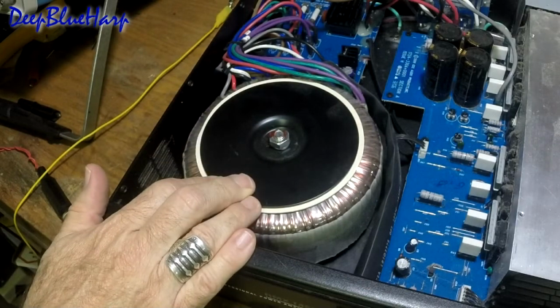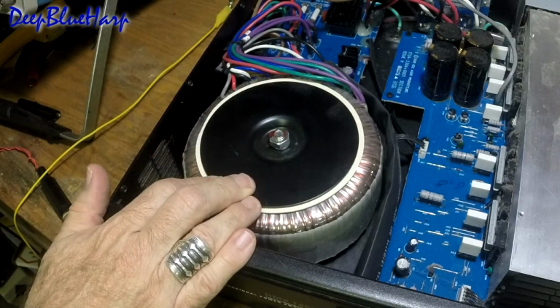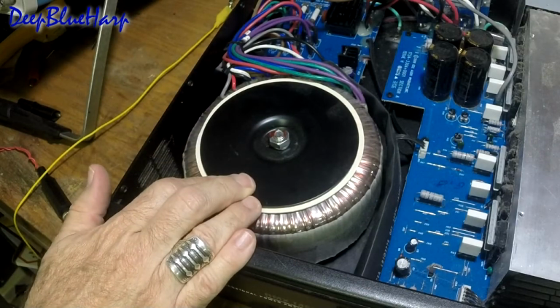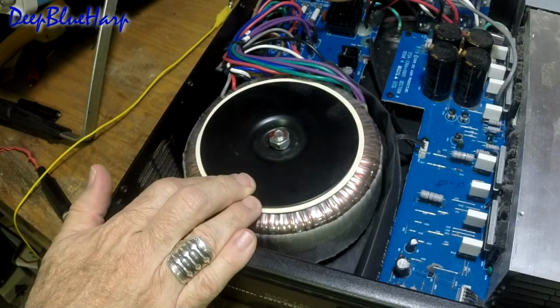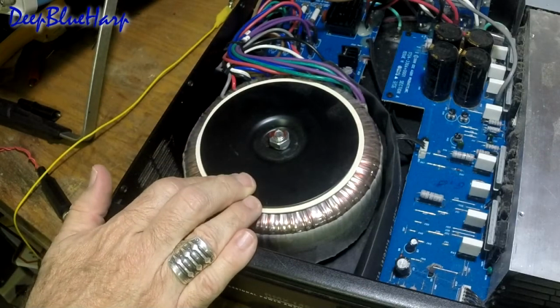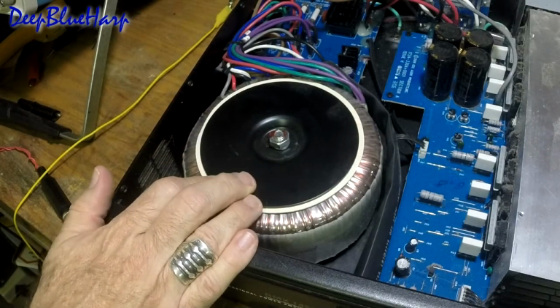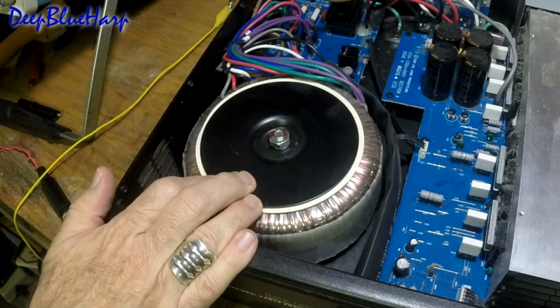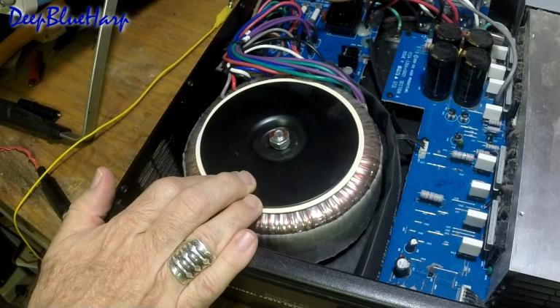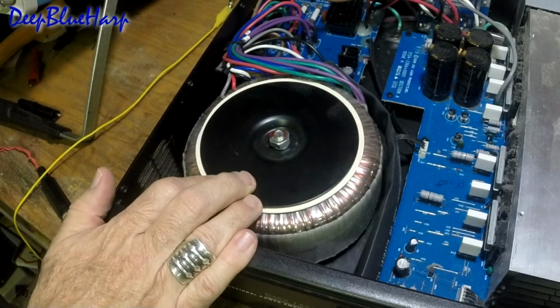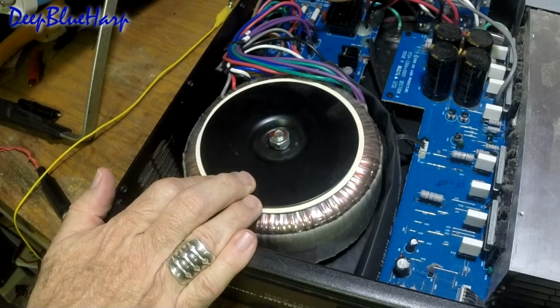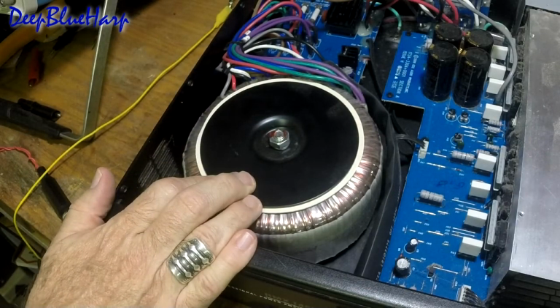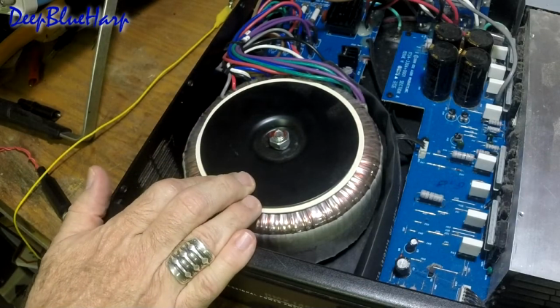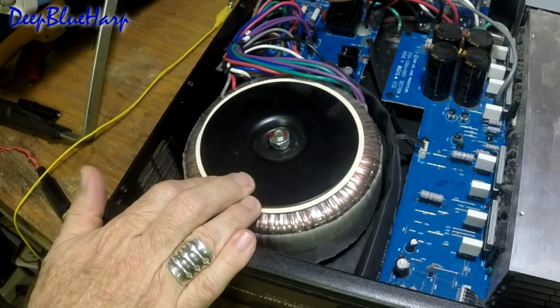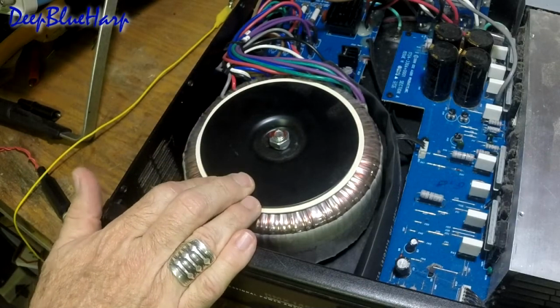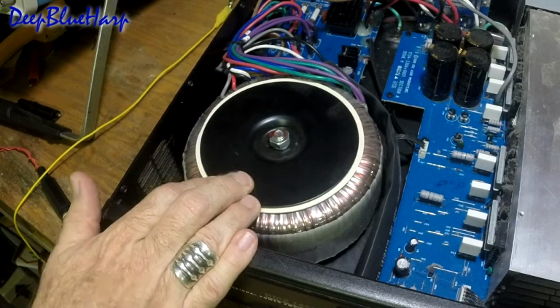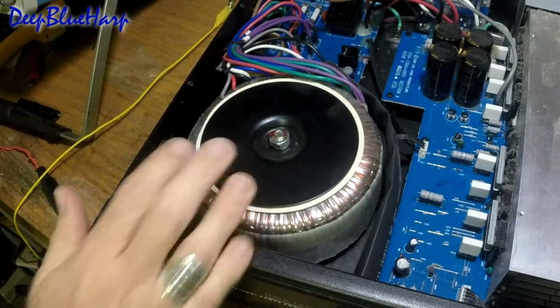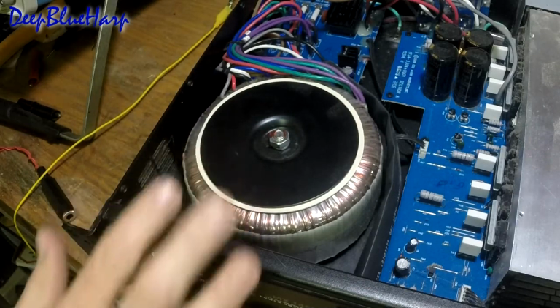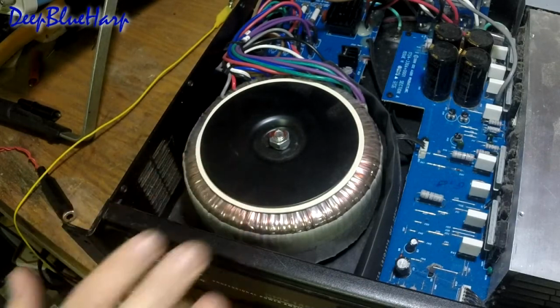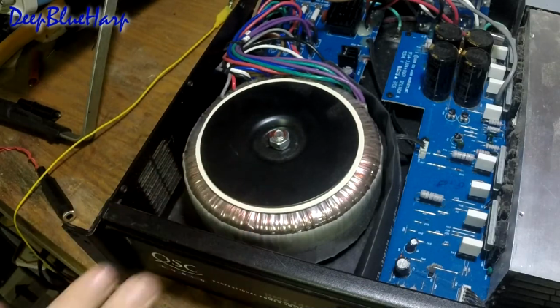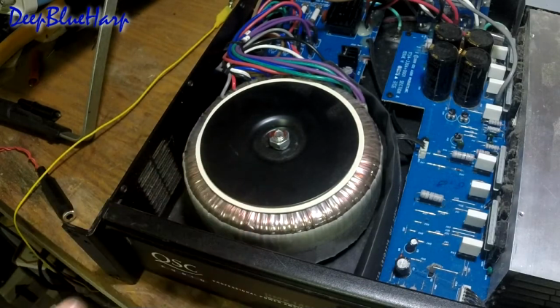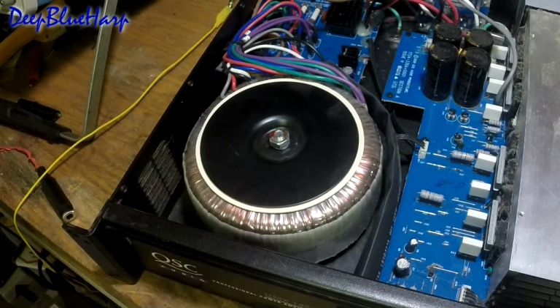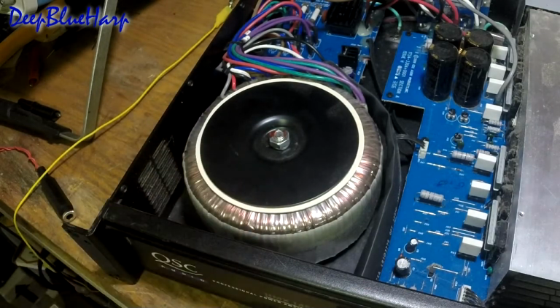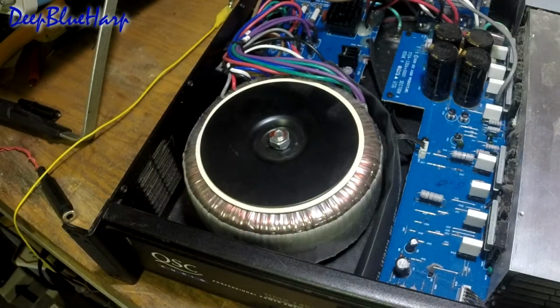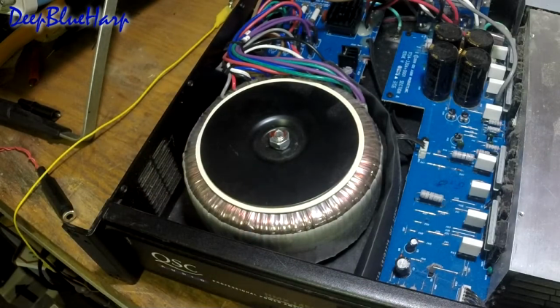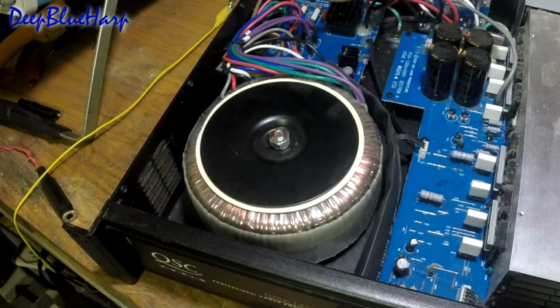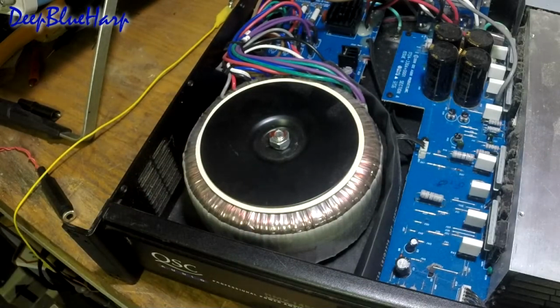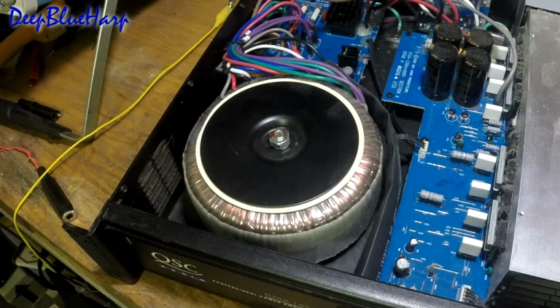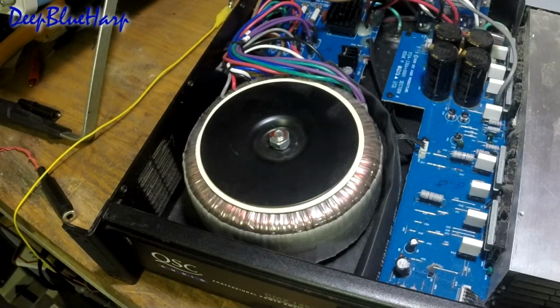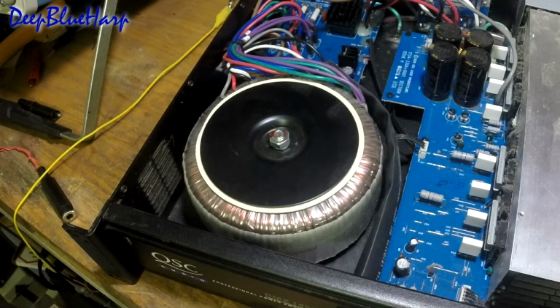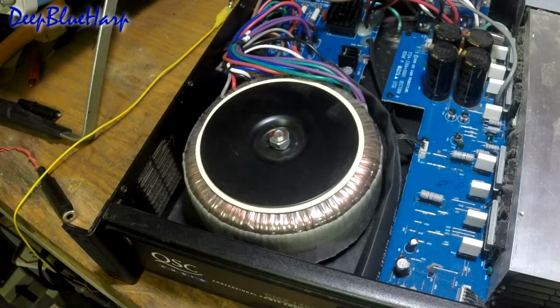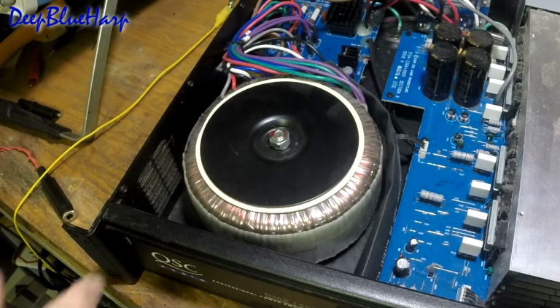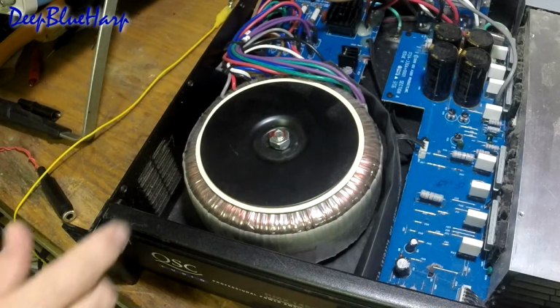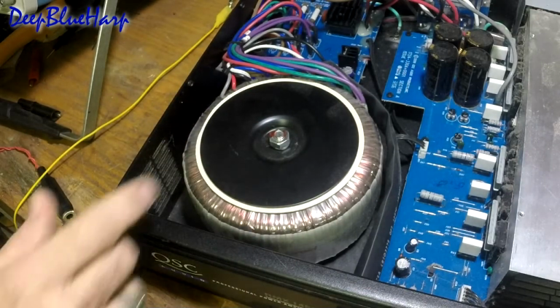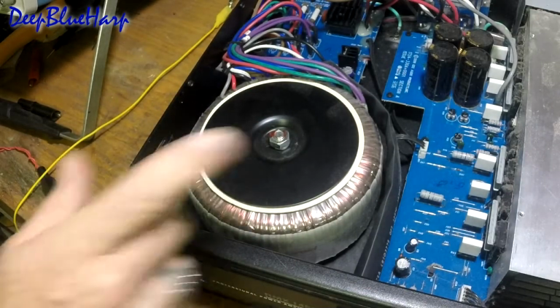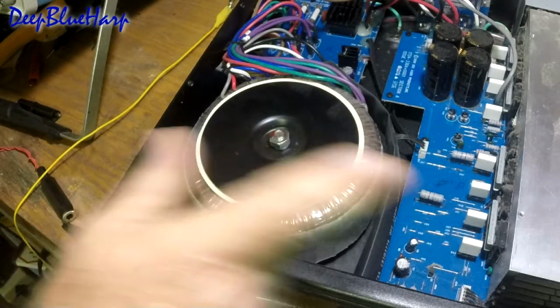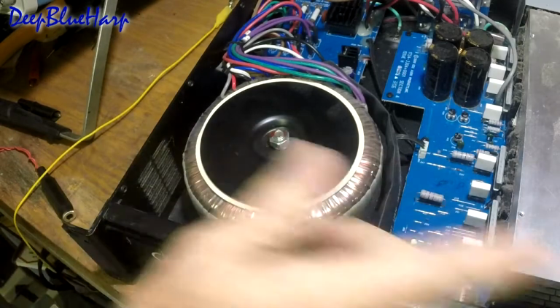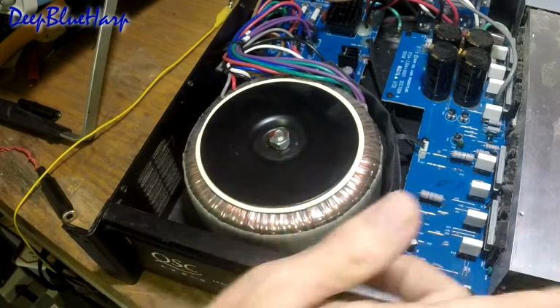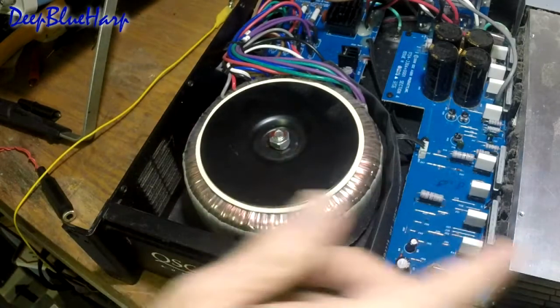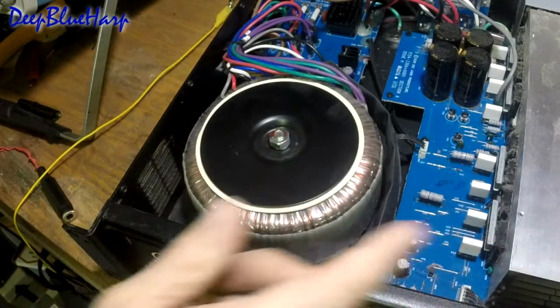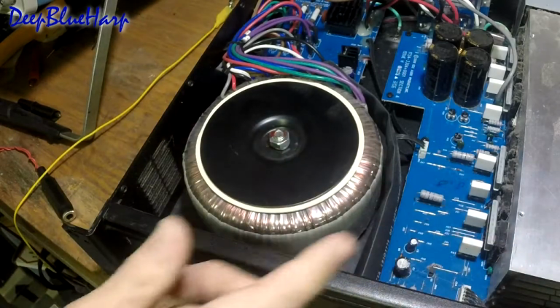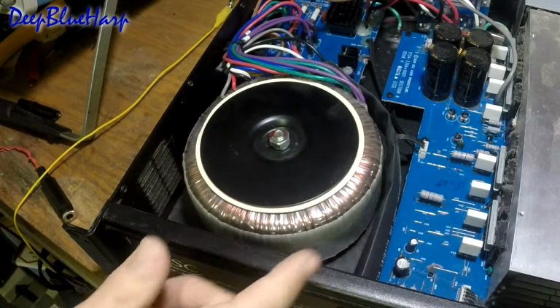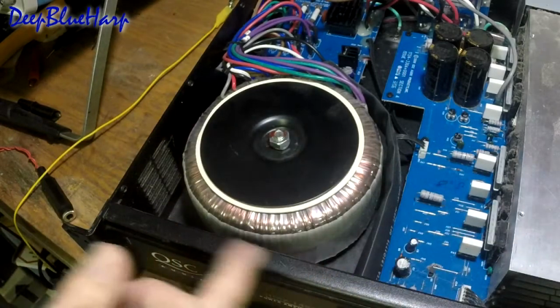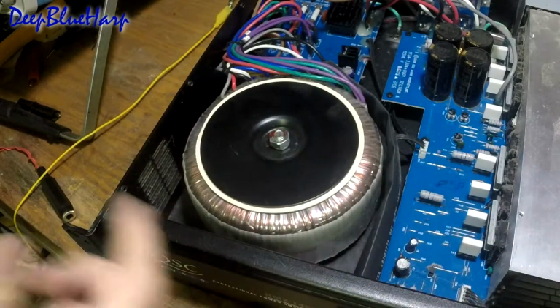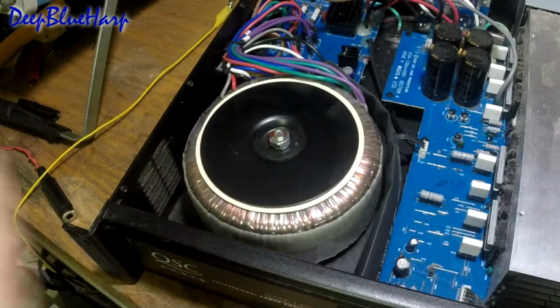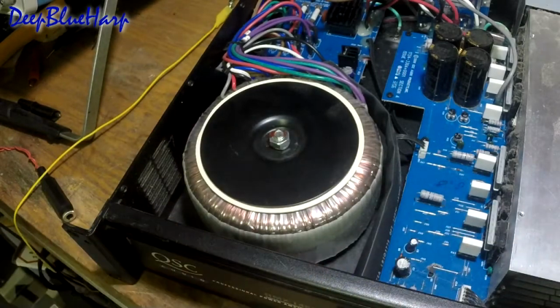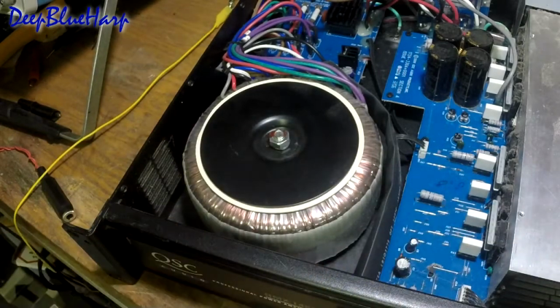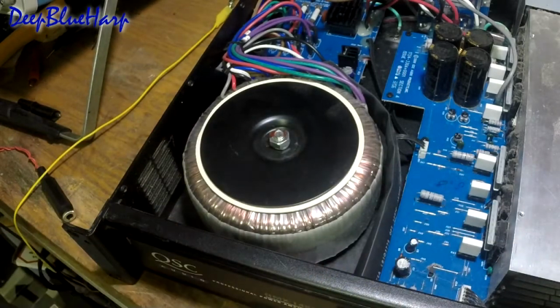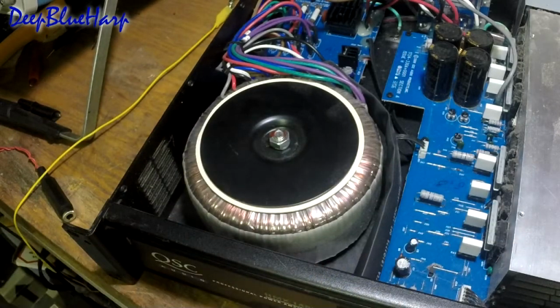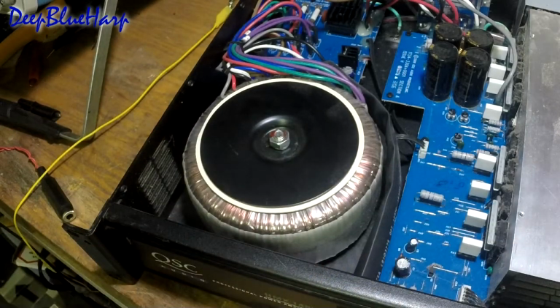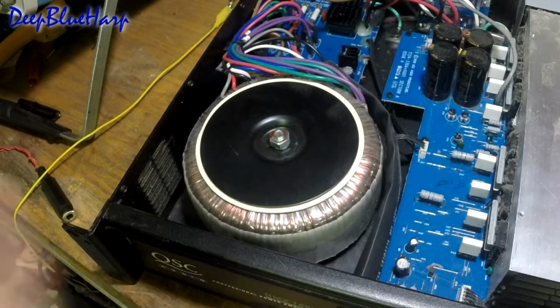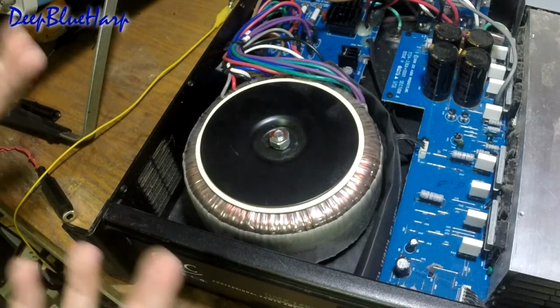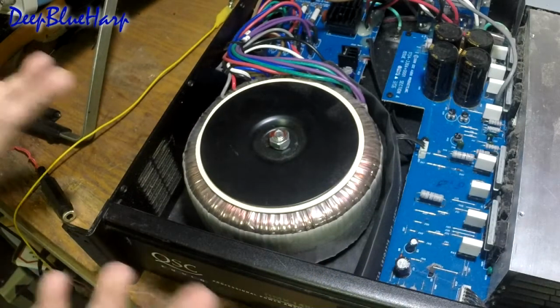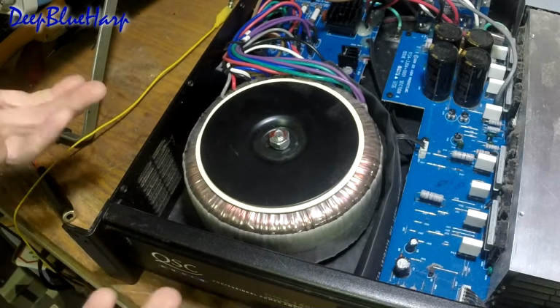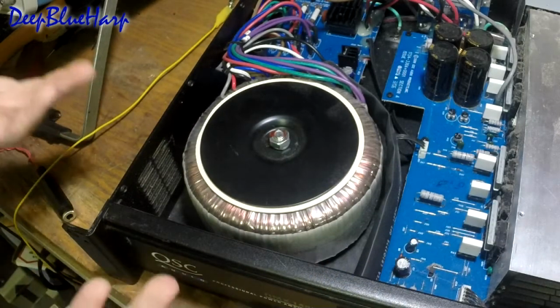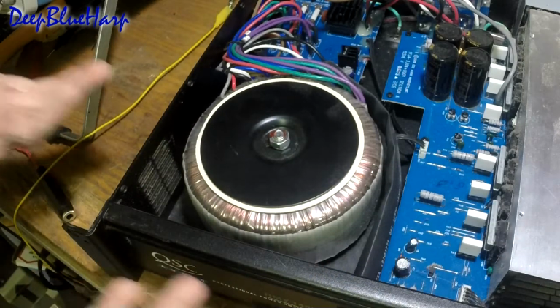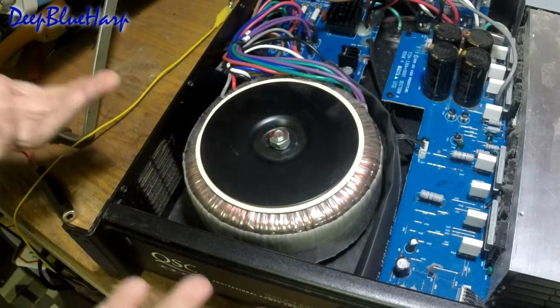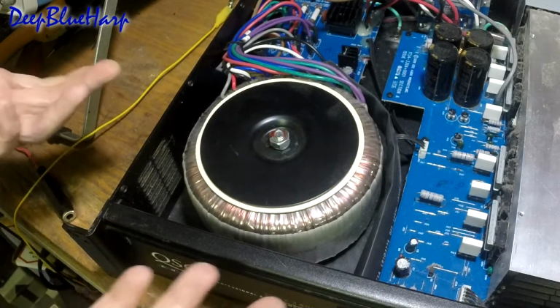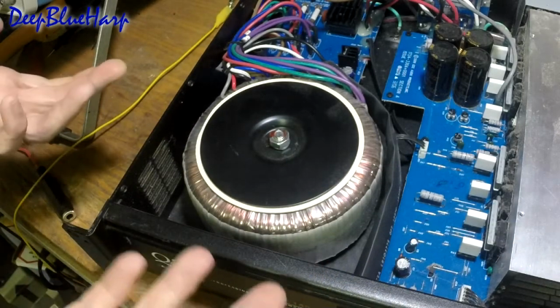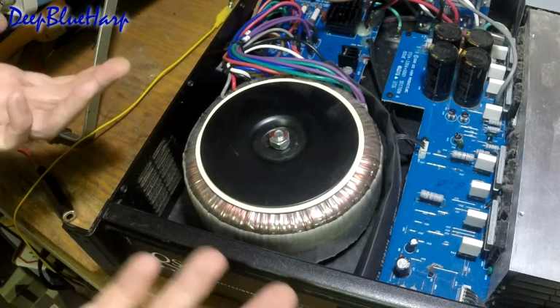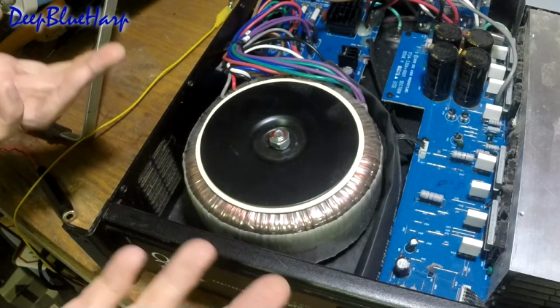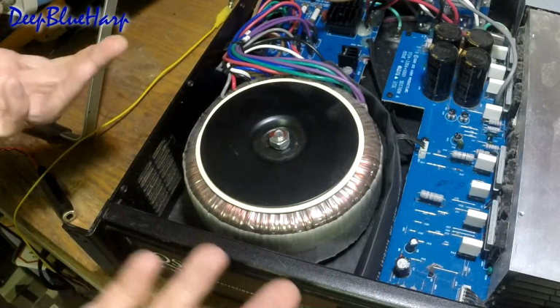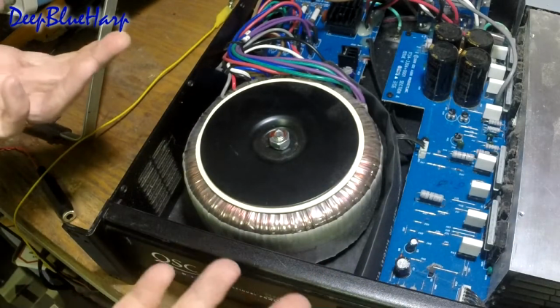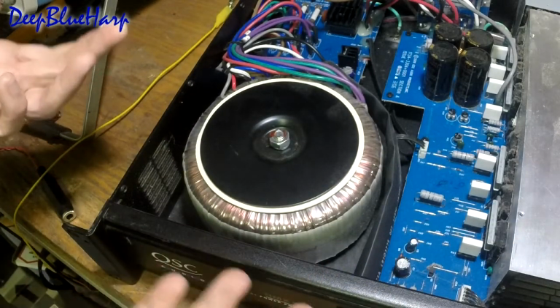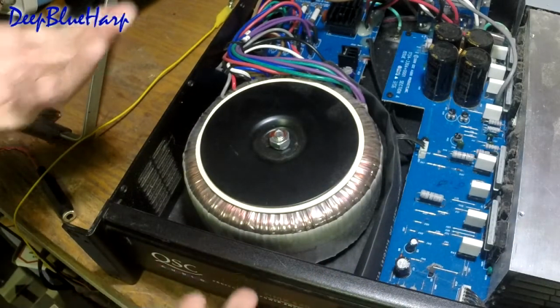The other thing we need to know before we replace the potentiometers is the date of the unit — when was it manufactured?